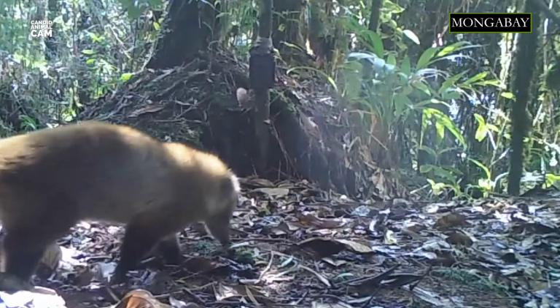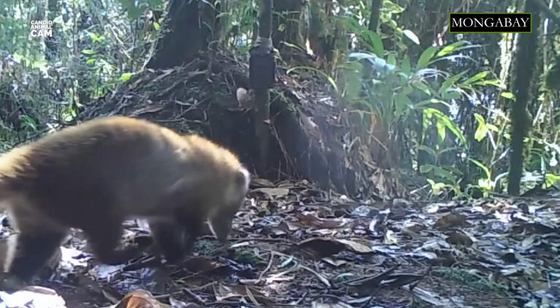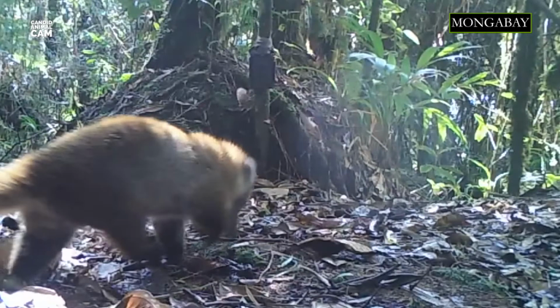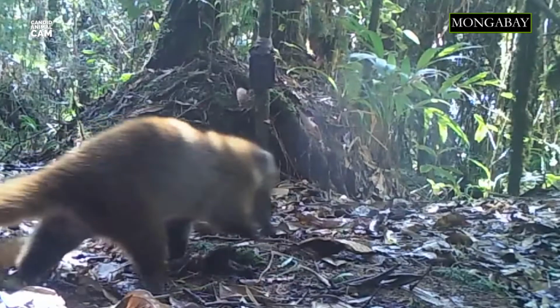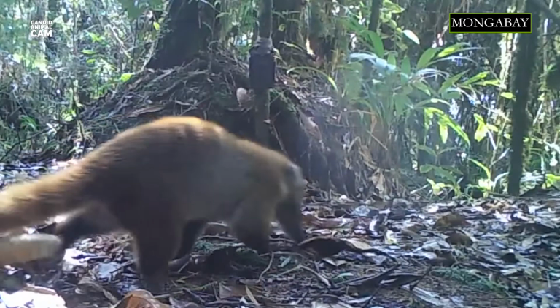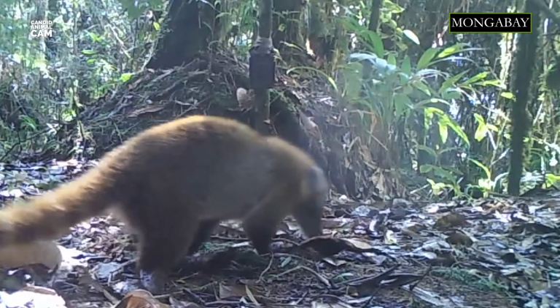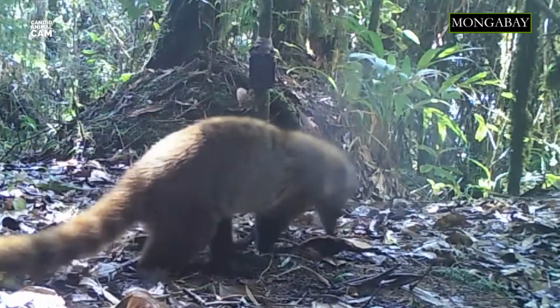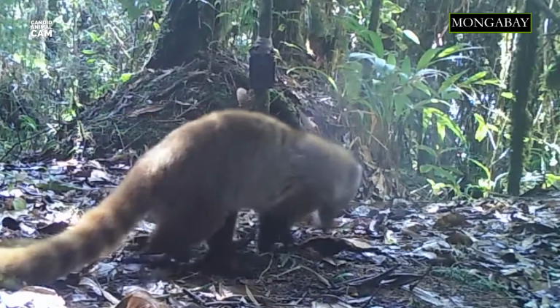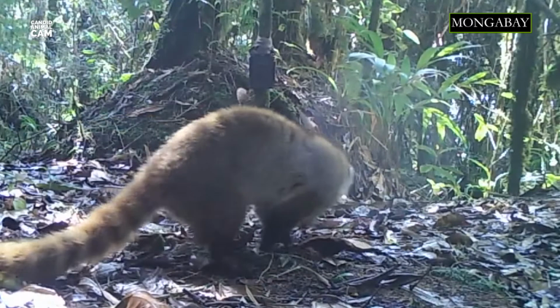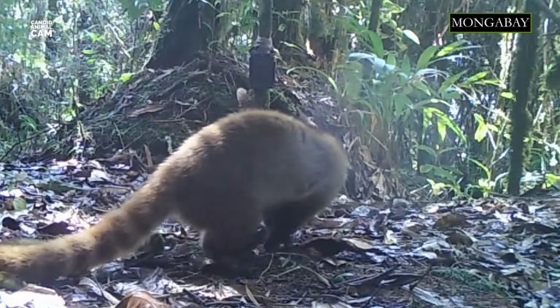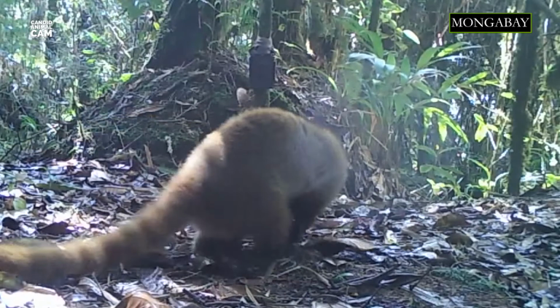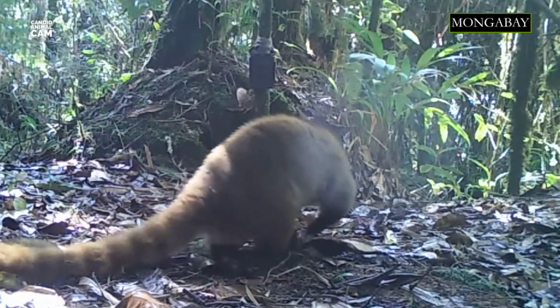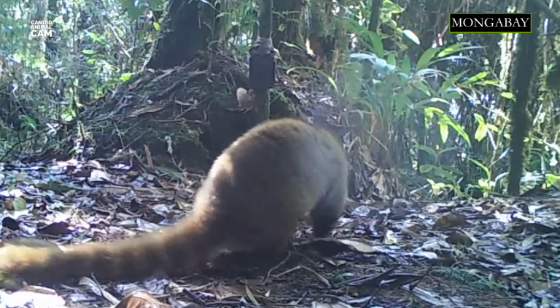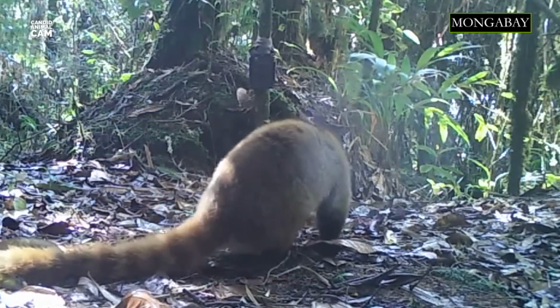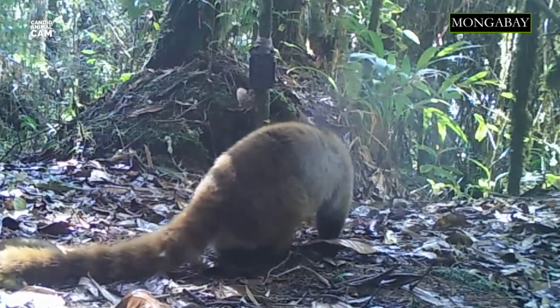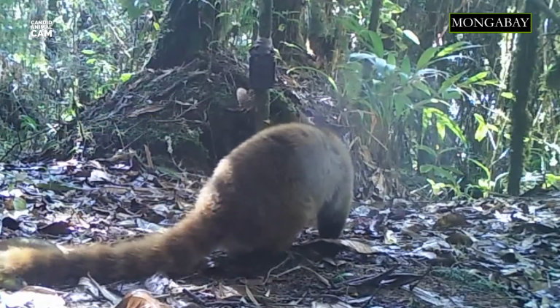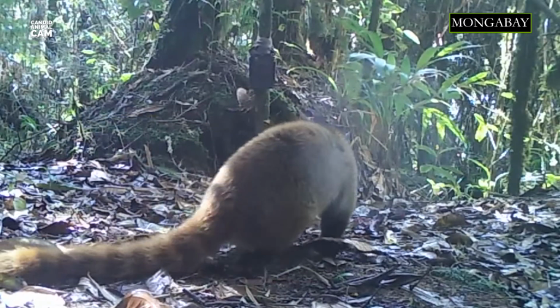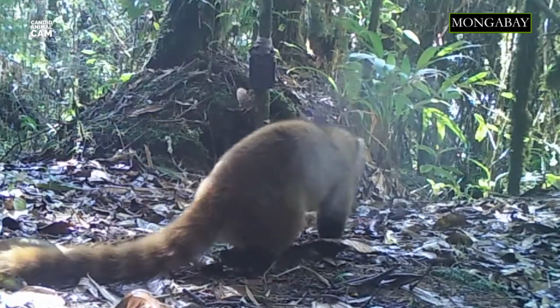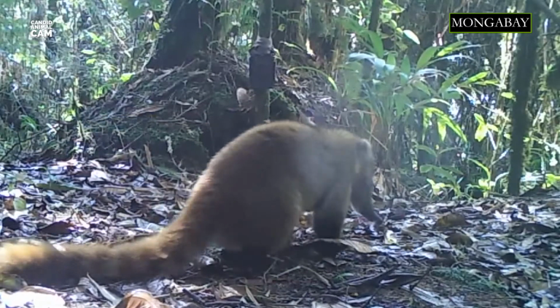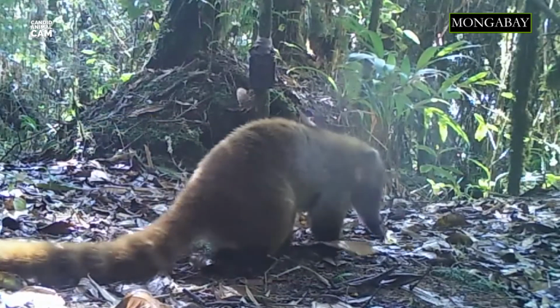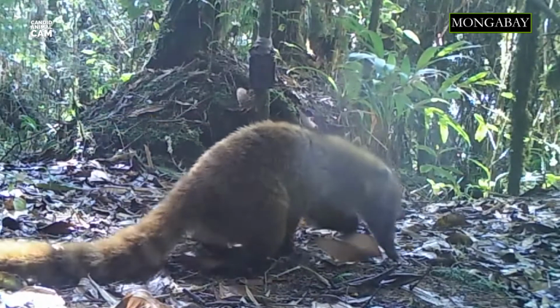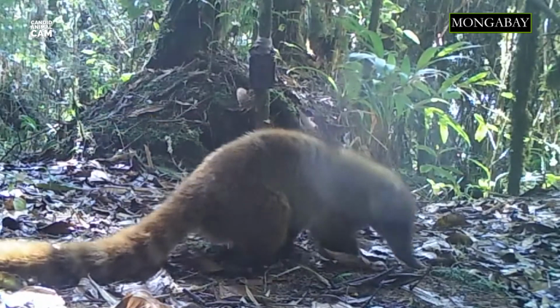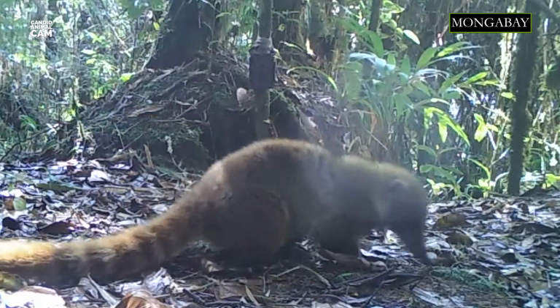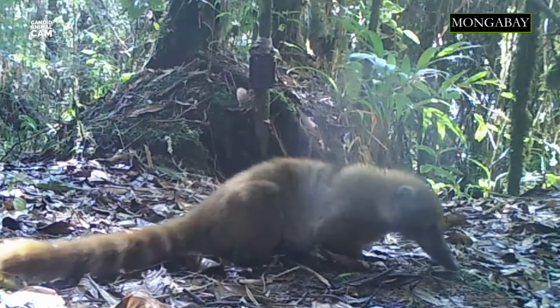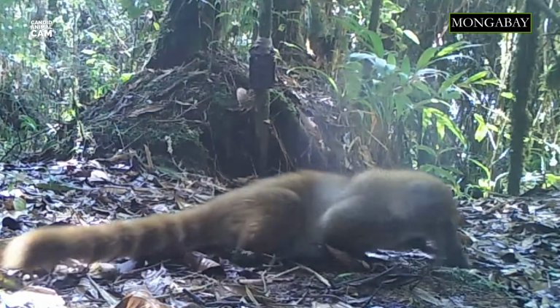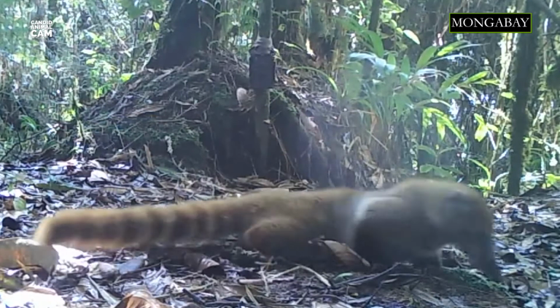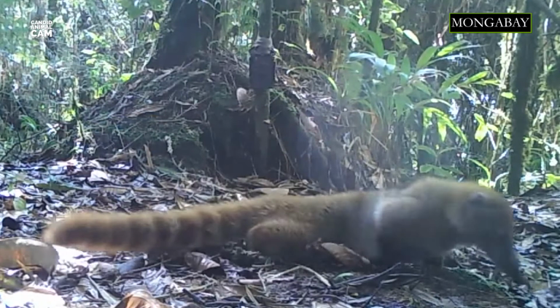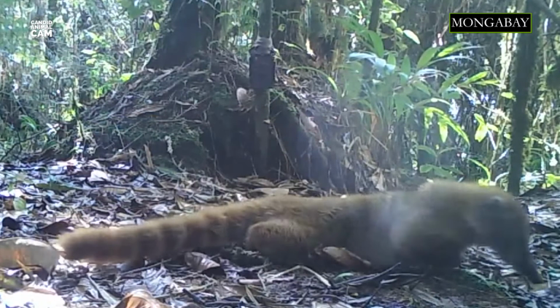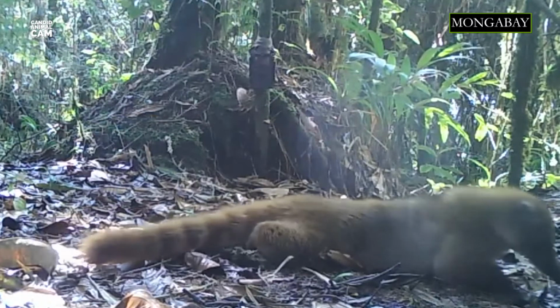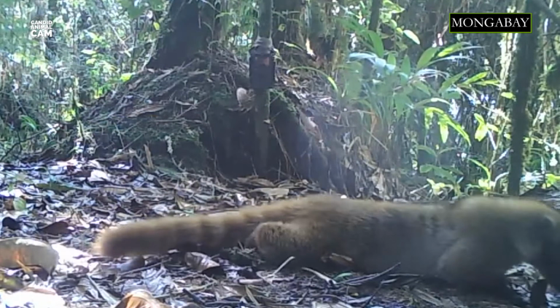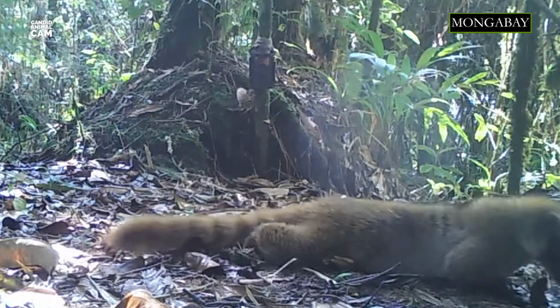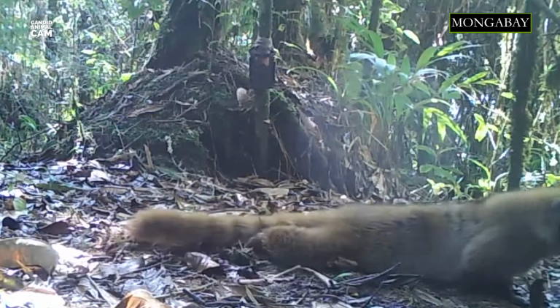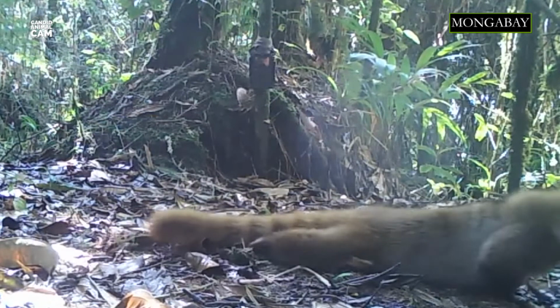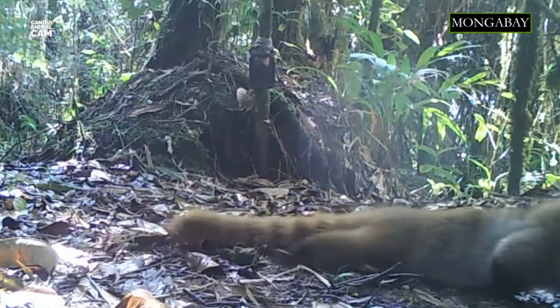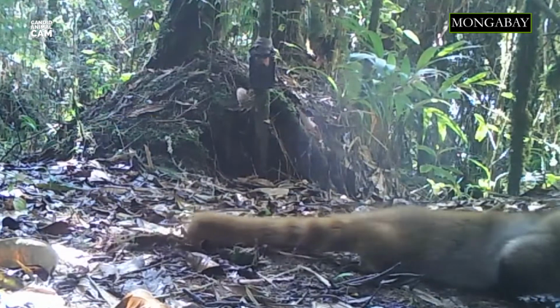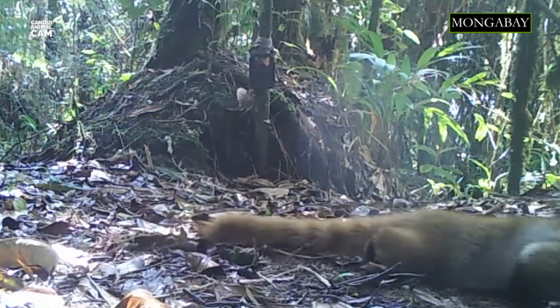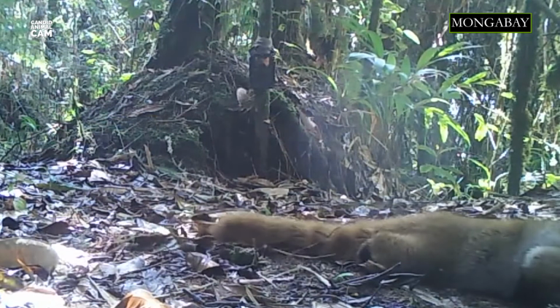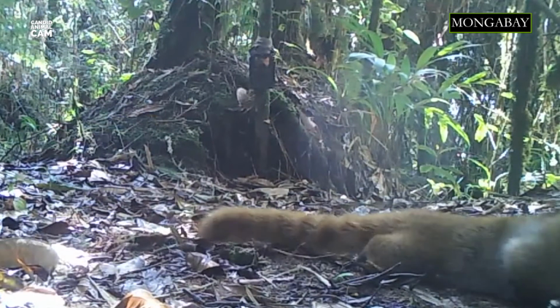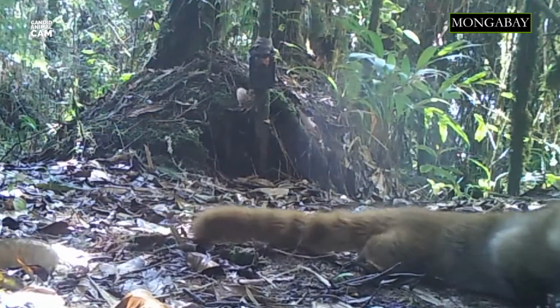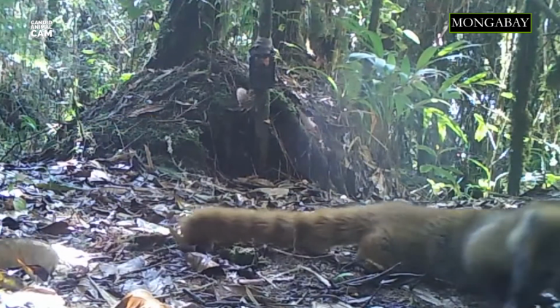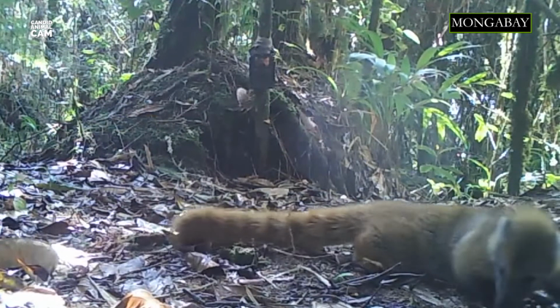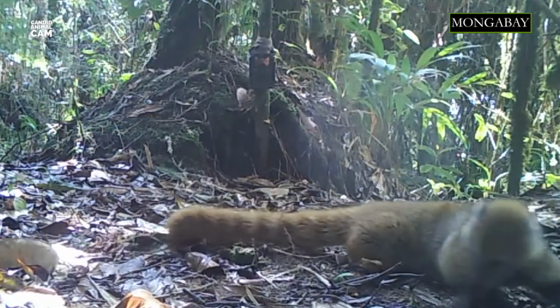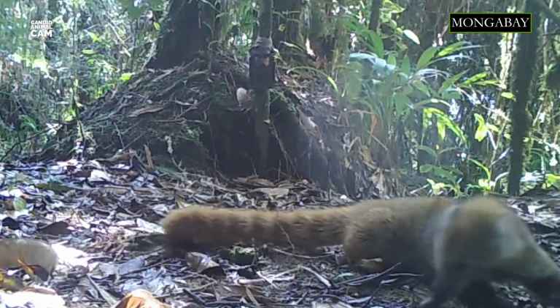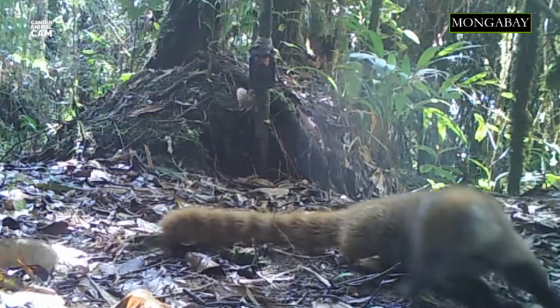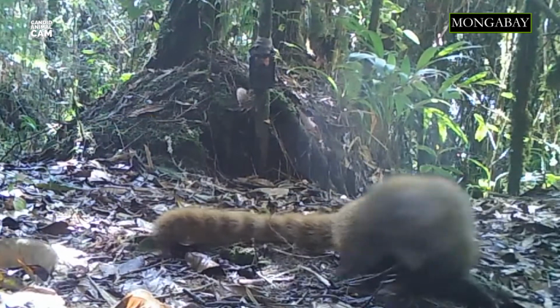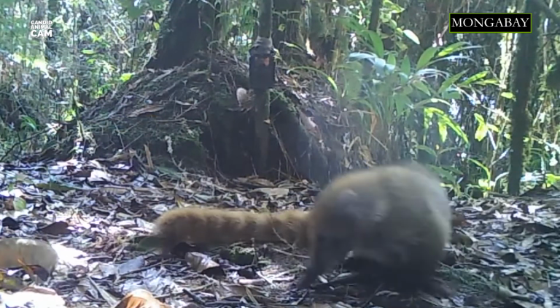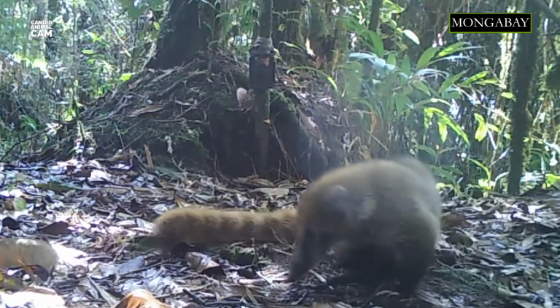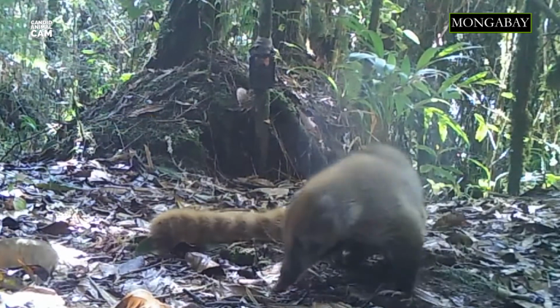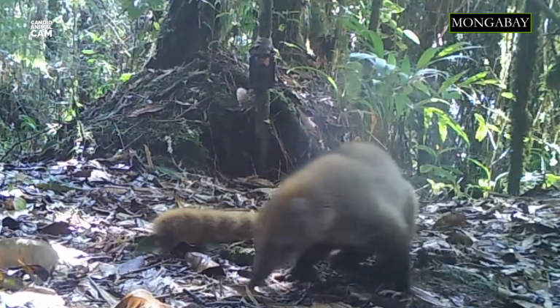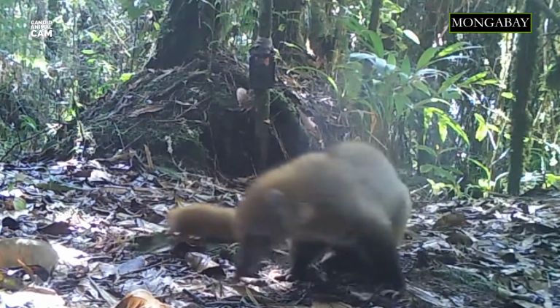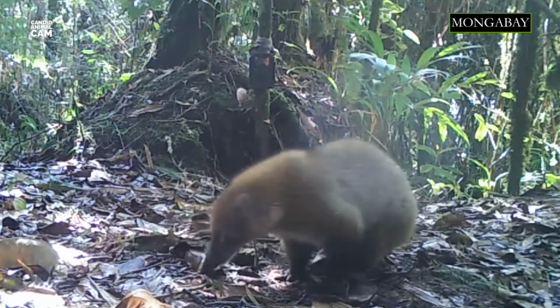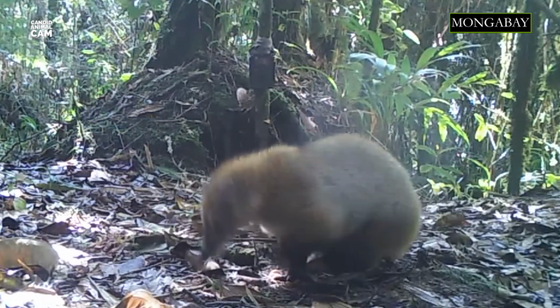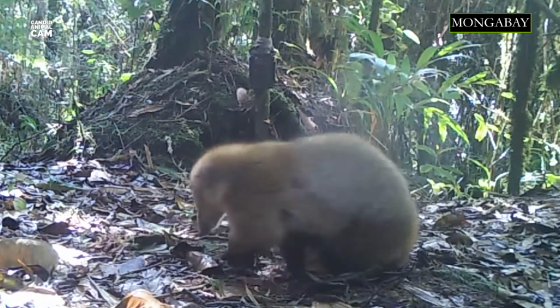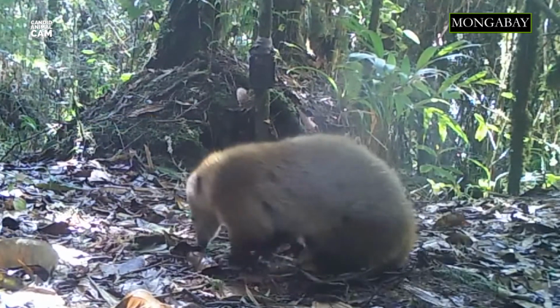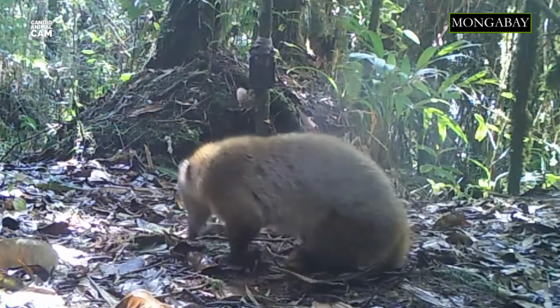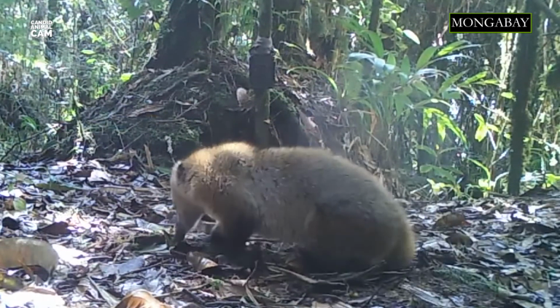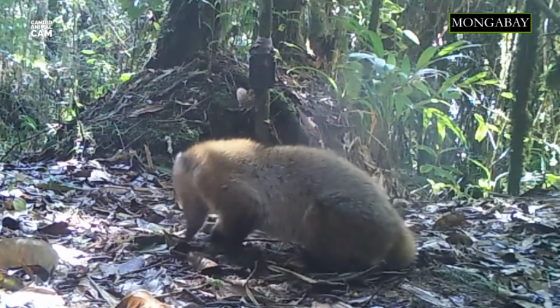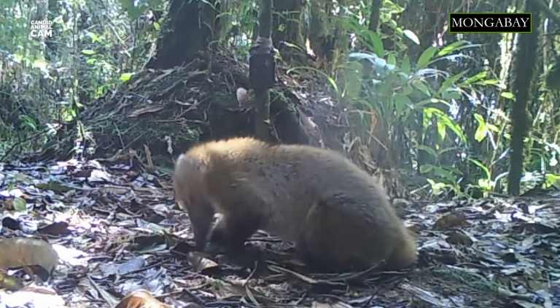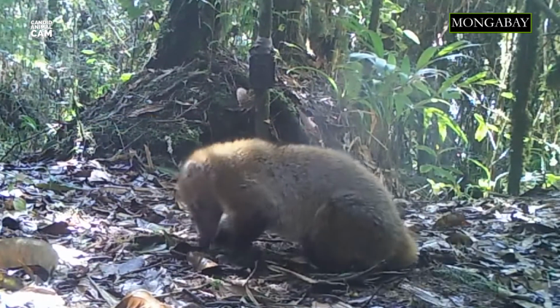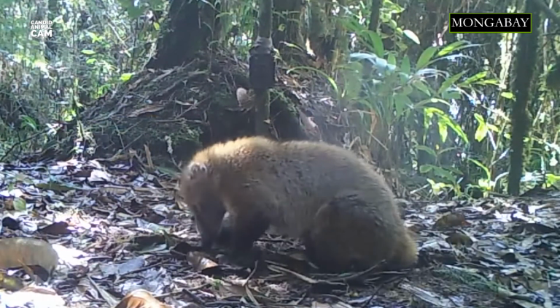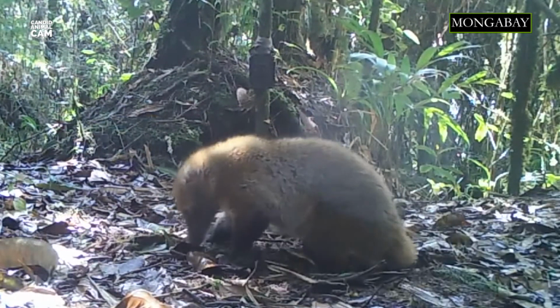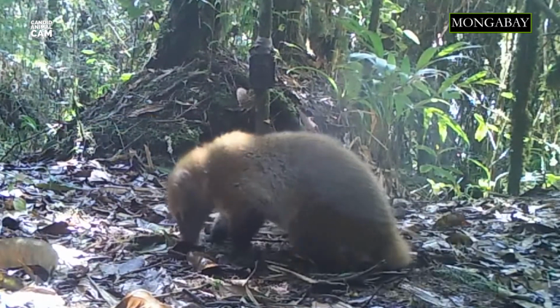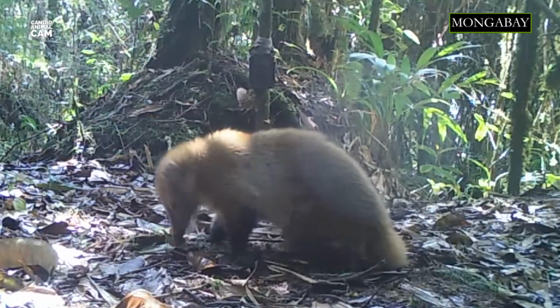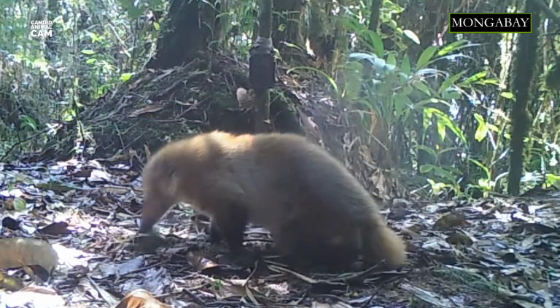Coatis are omnivorous. Their diet consists mainly of fruit and insects, although they occasionally eat small birds, reptiles, and mammals.